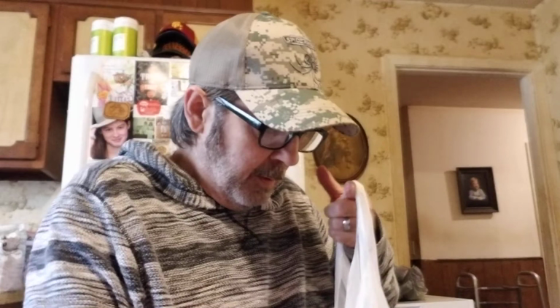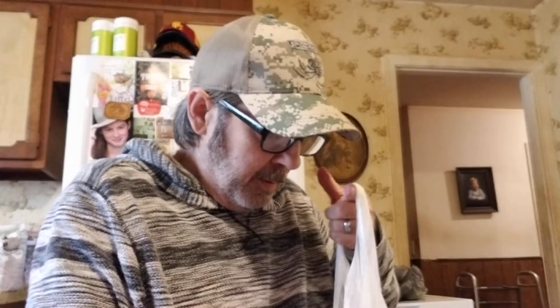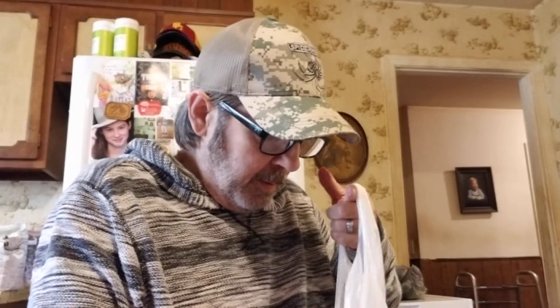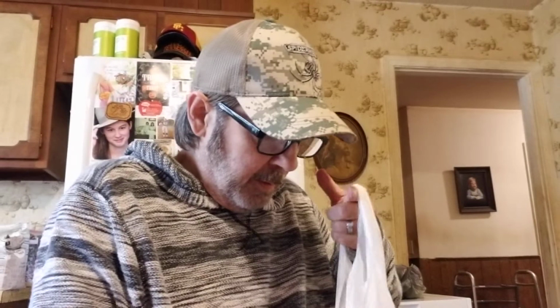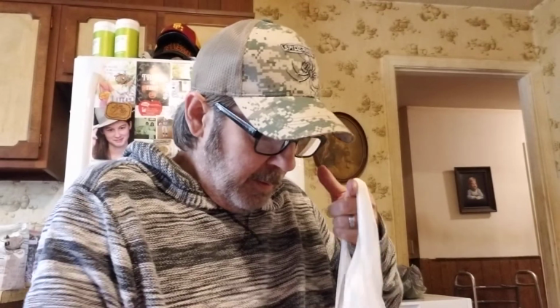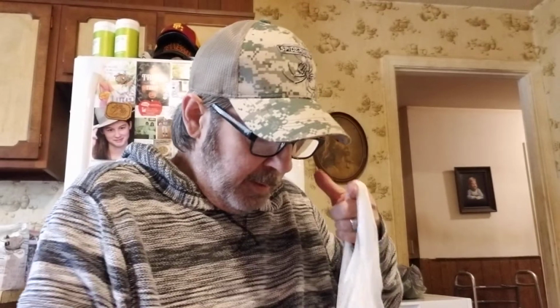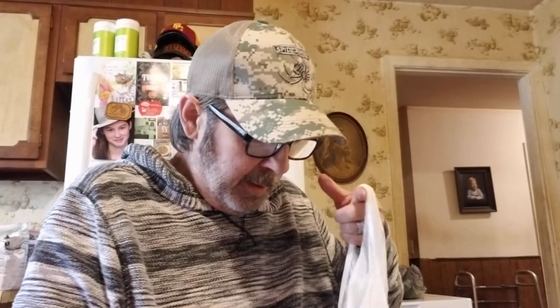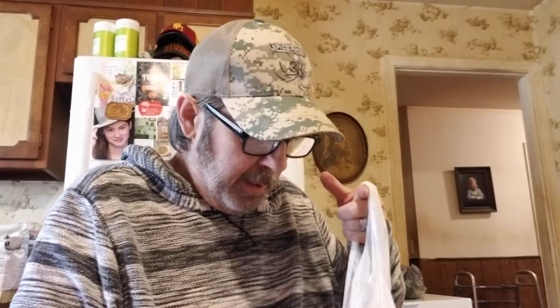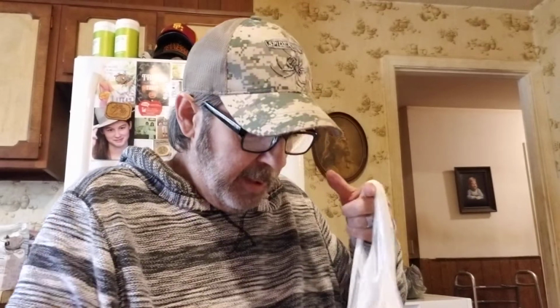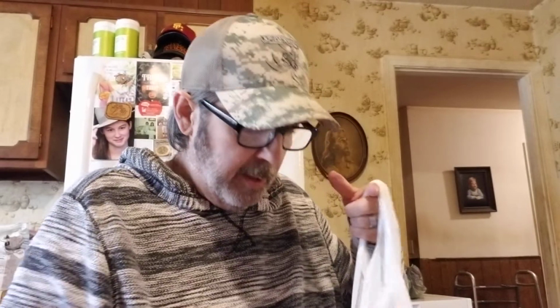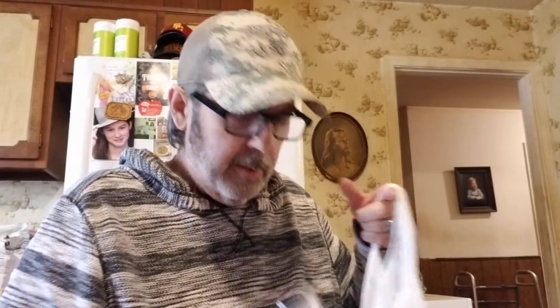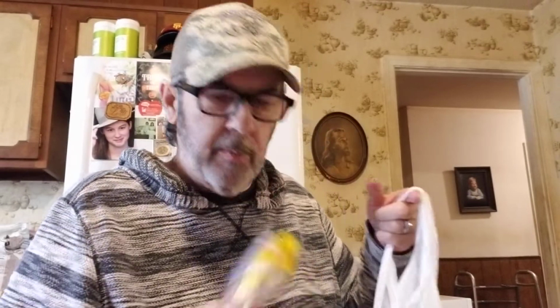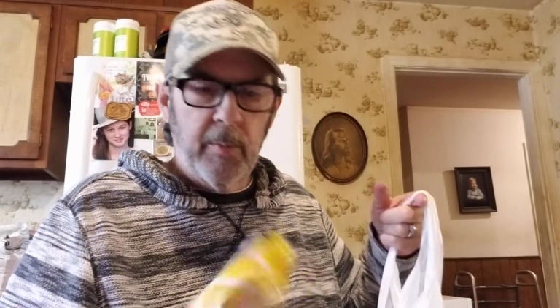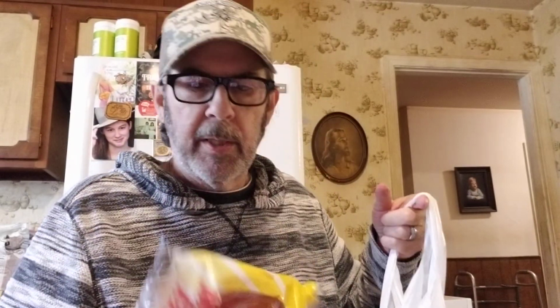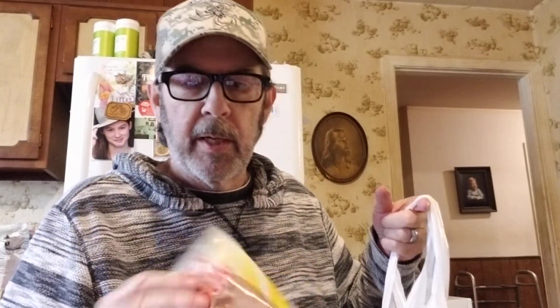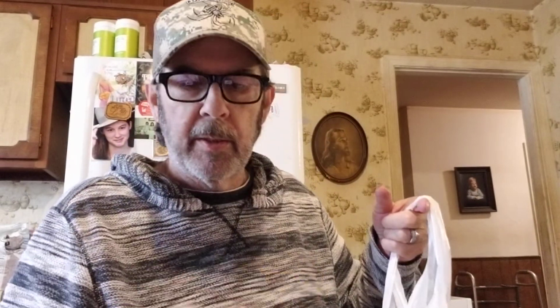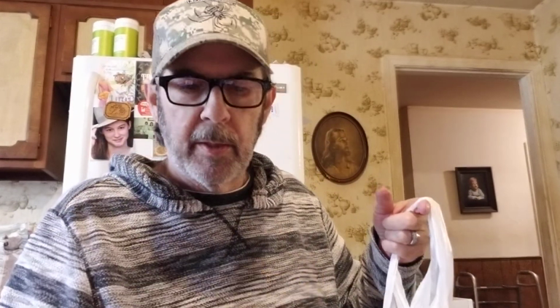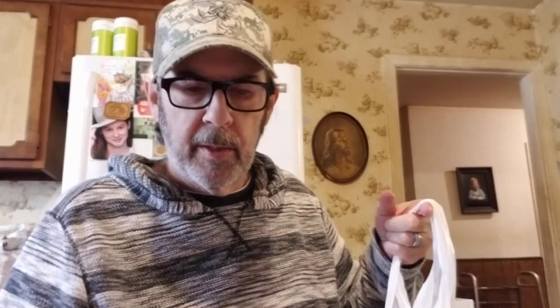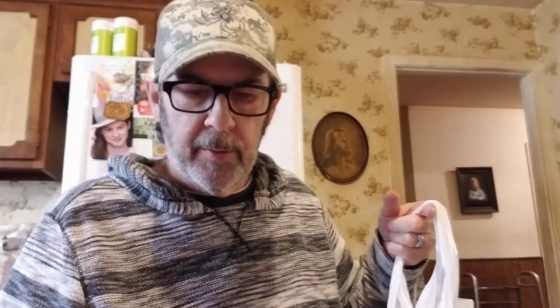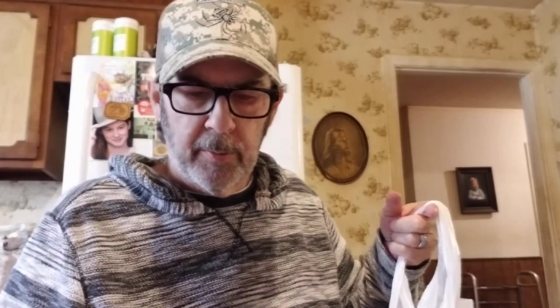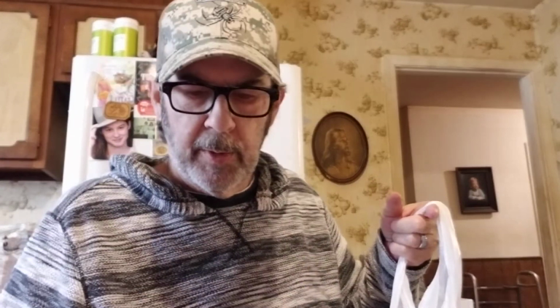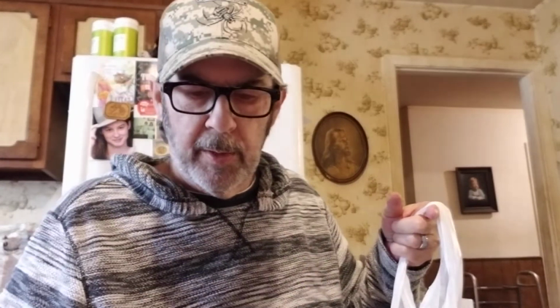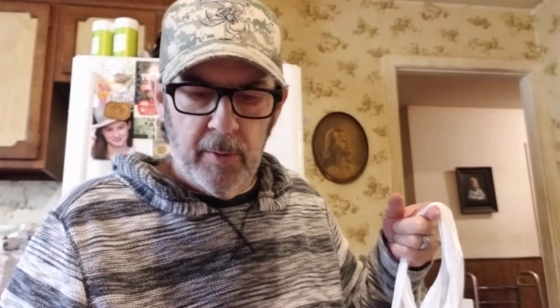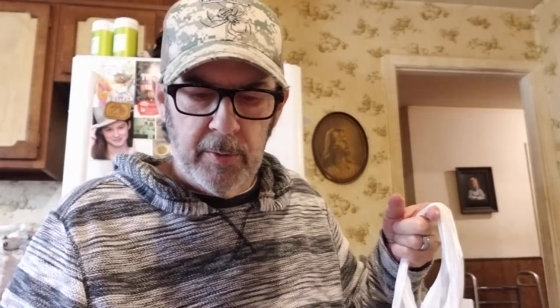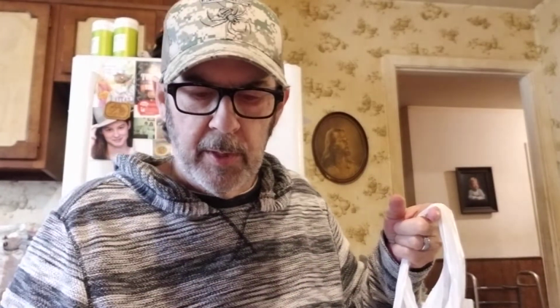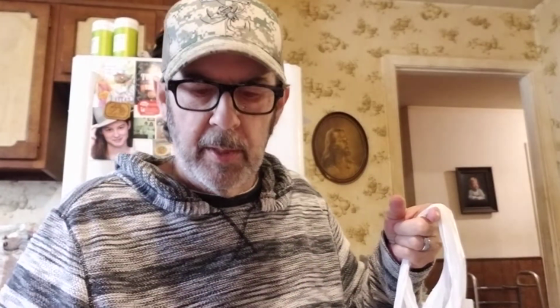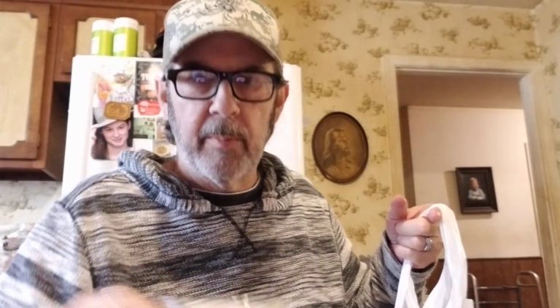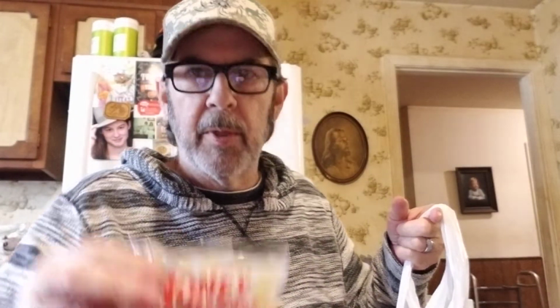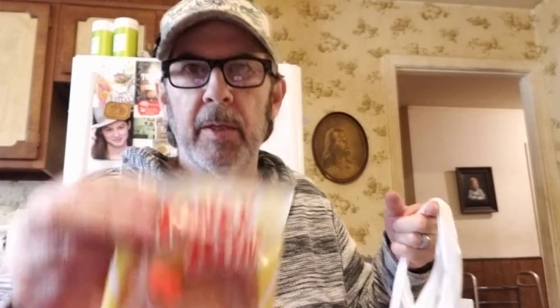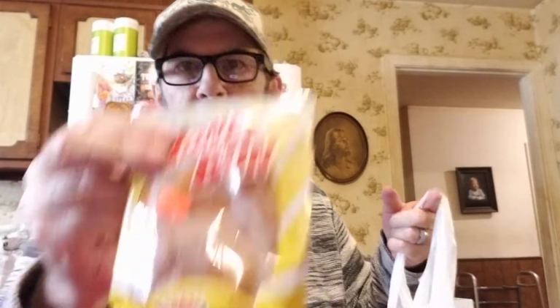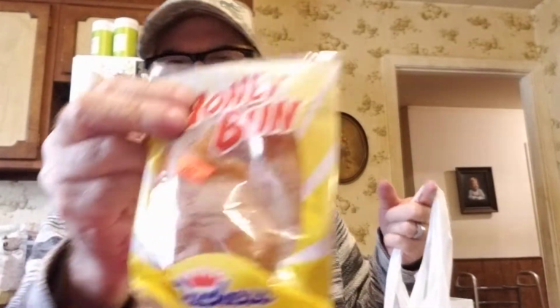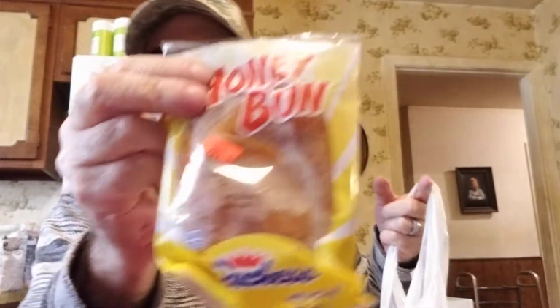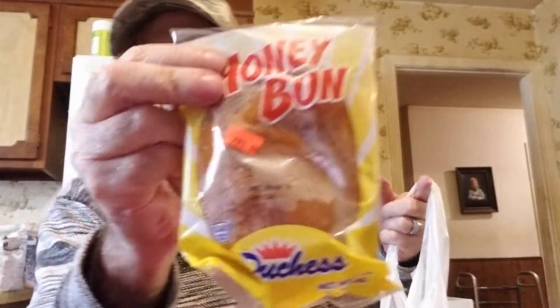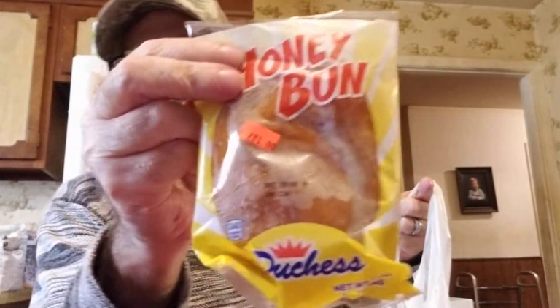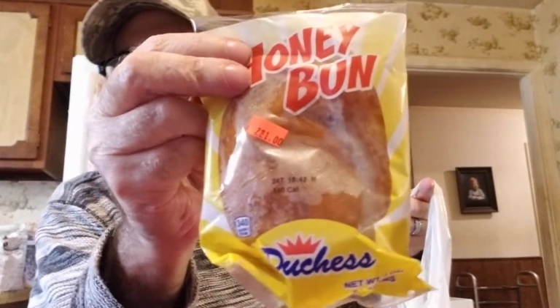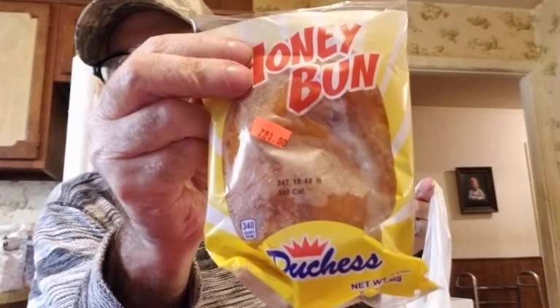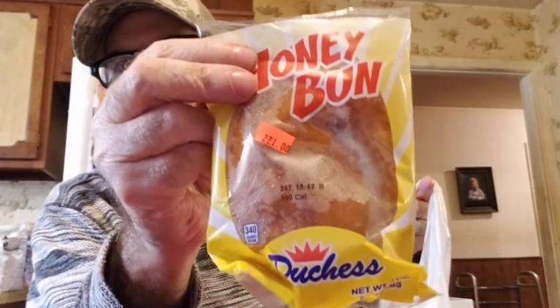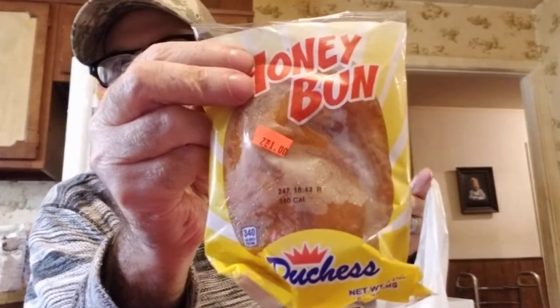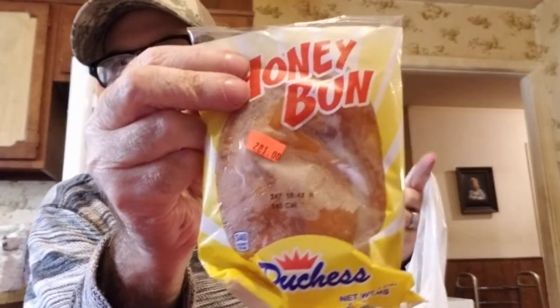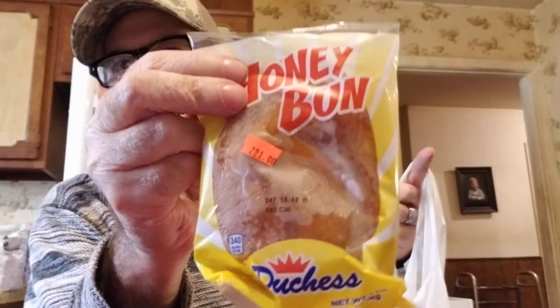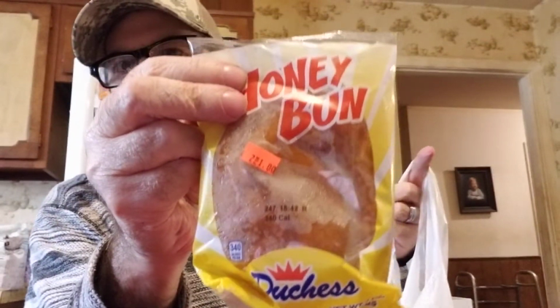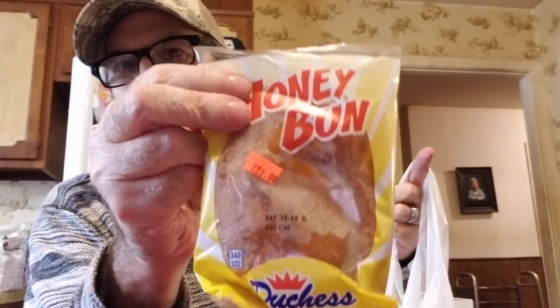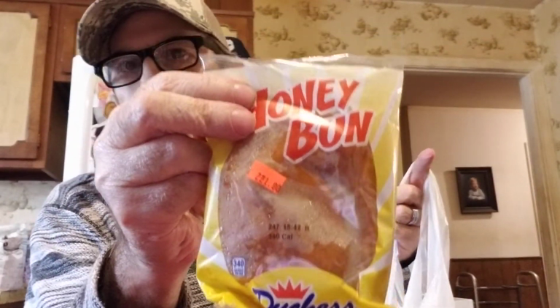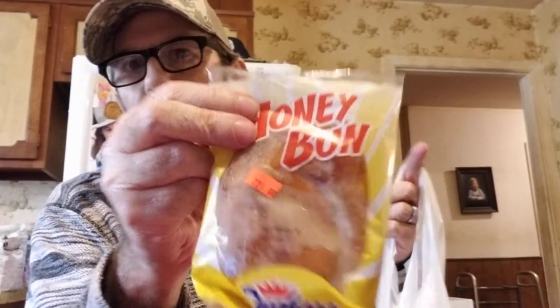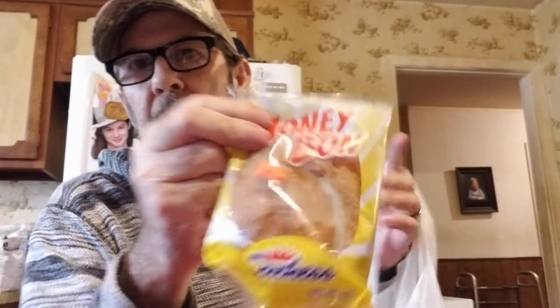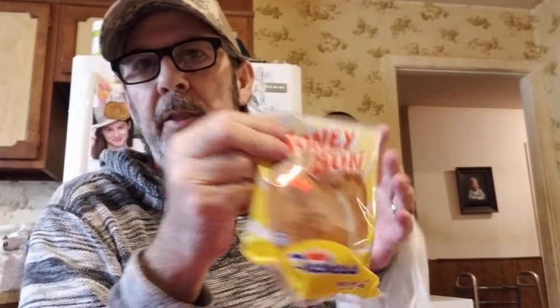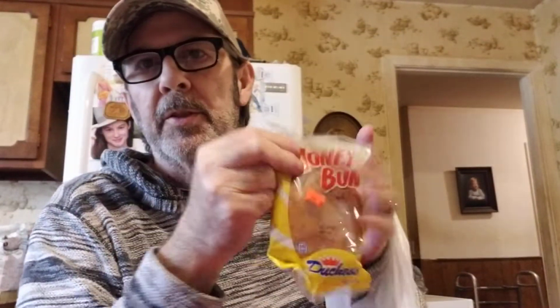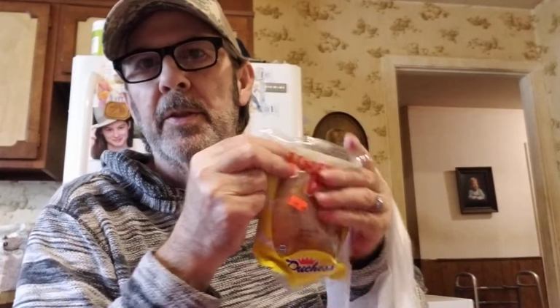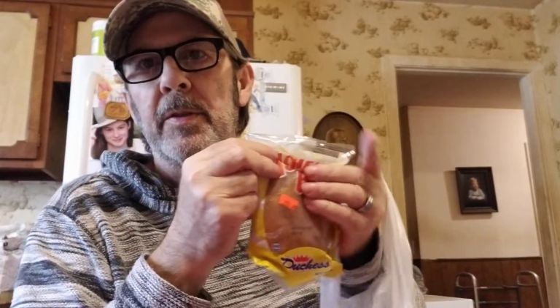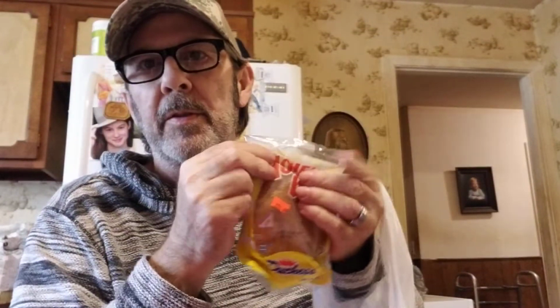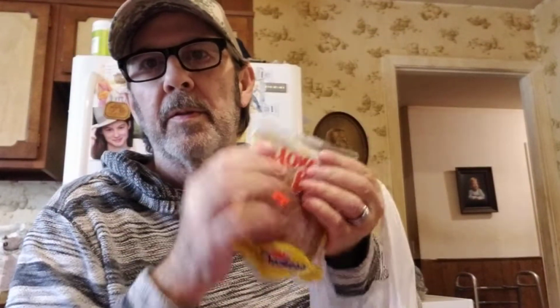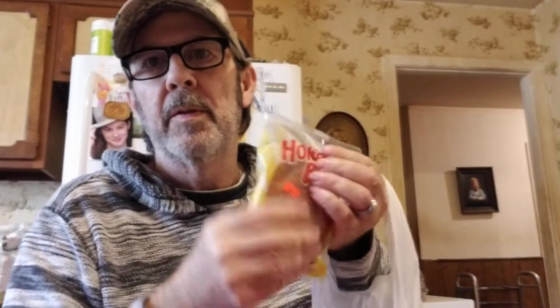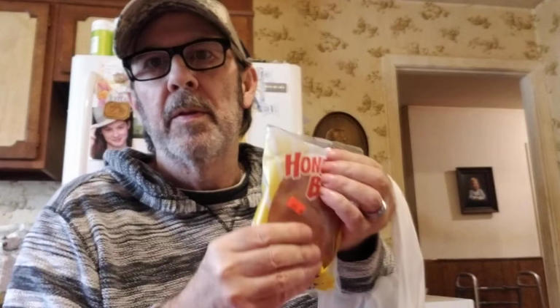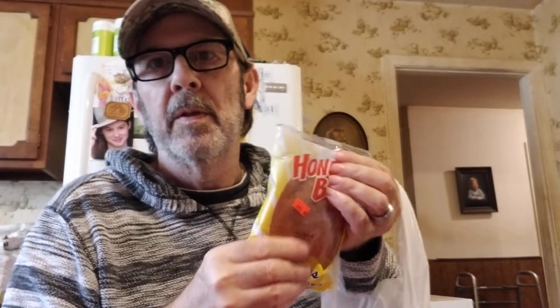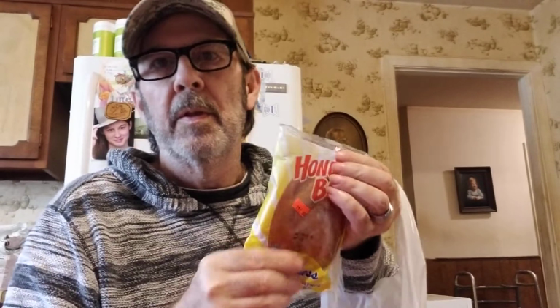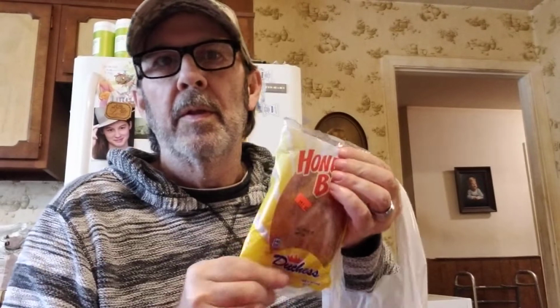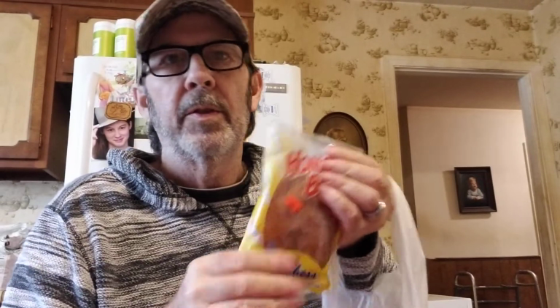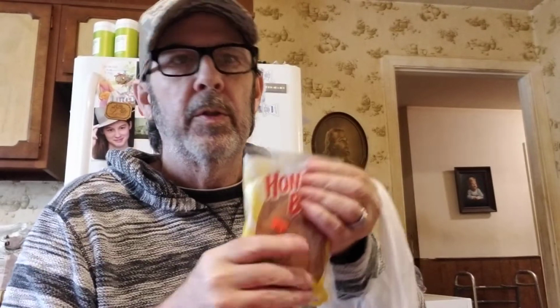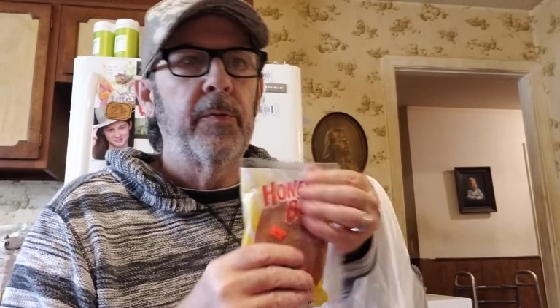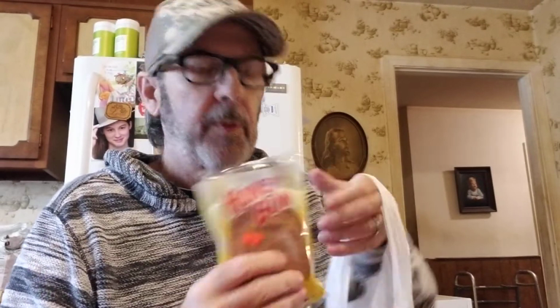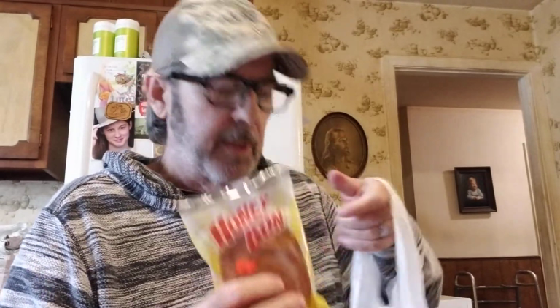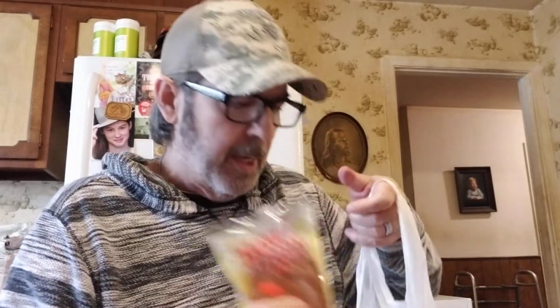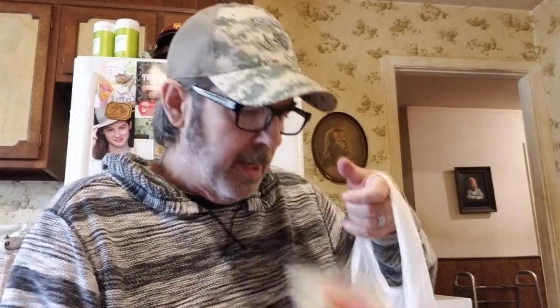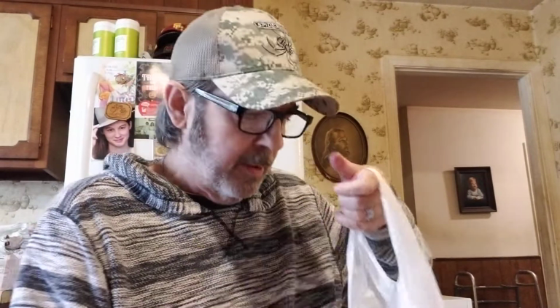We got three of those honey buns that Logan did a review on — they're delicious — two for a dollar each.